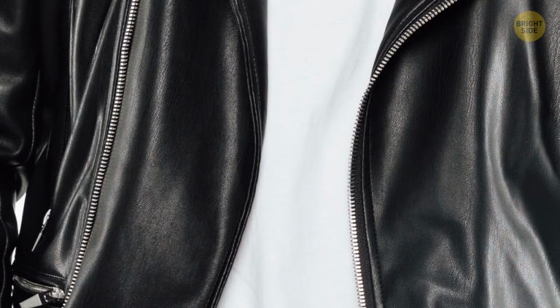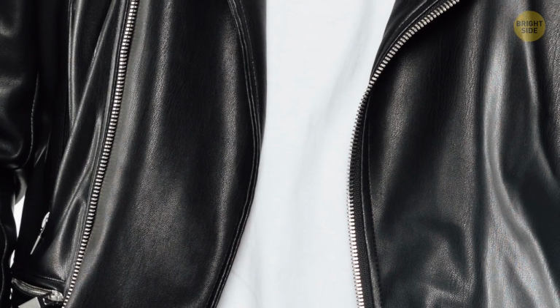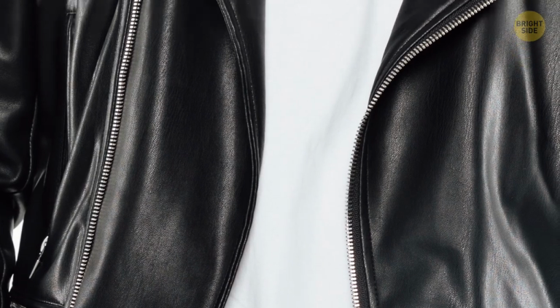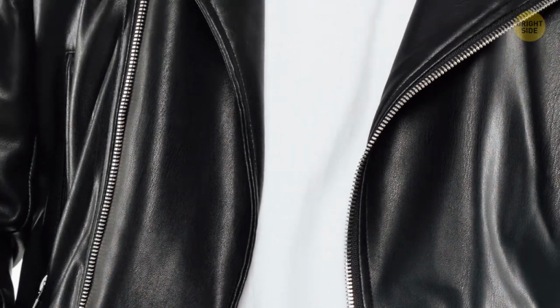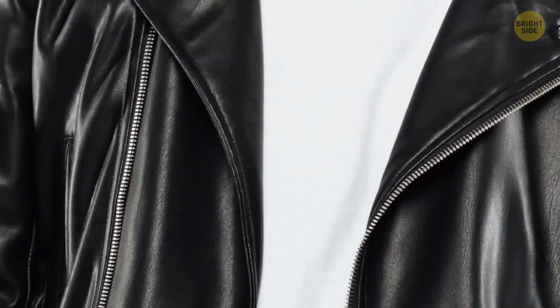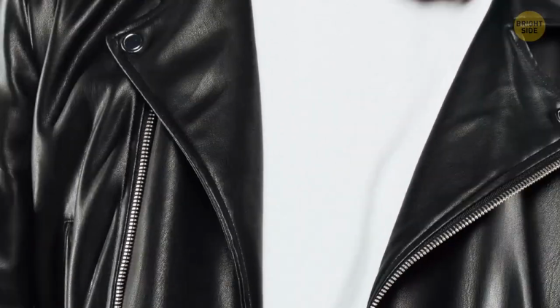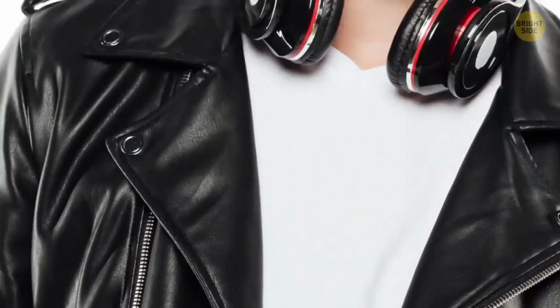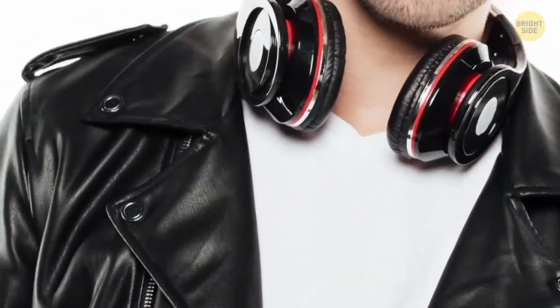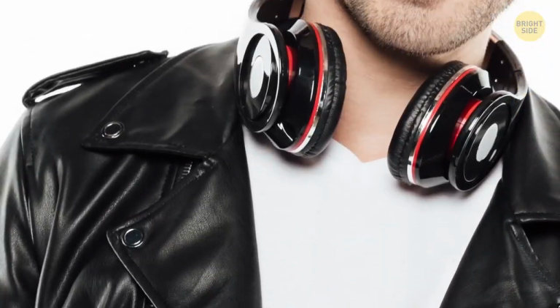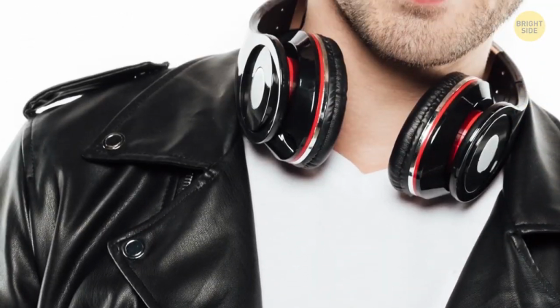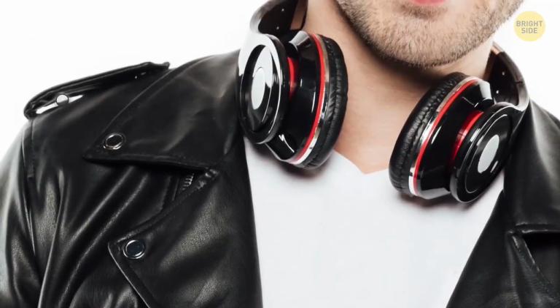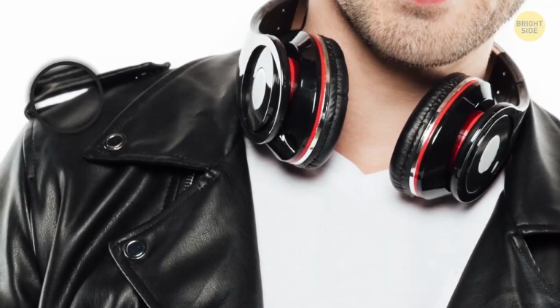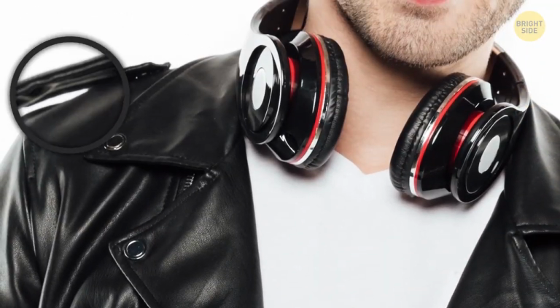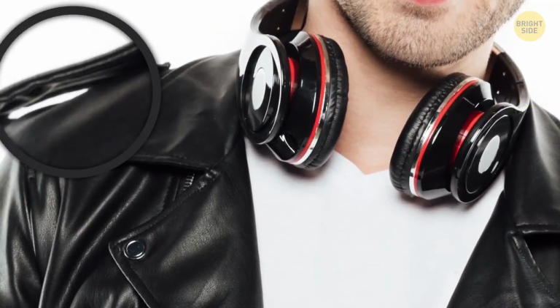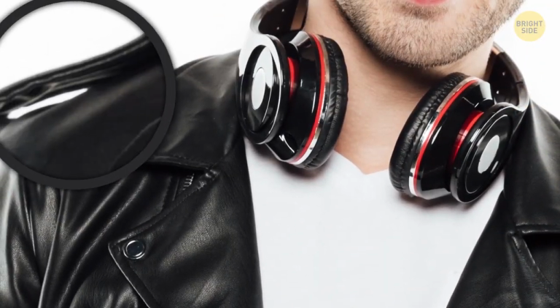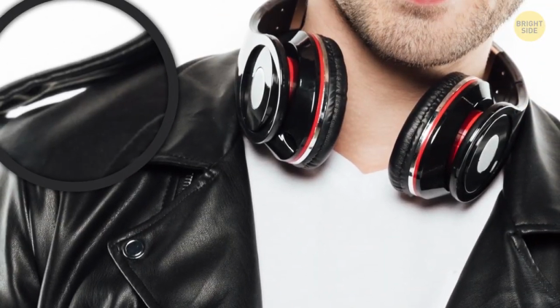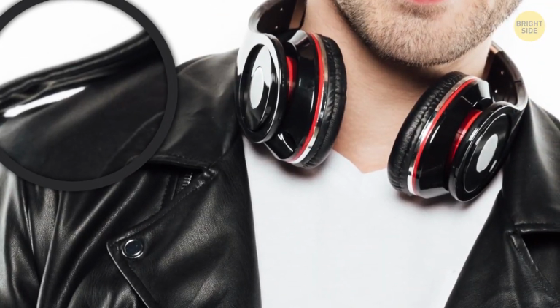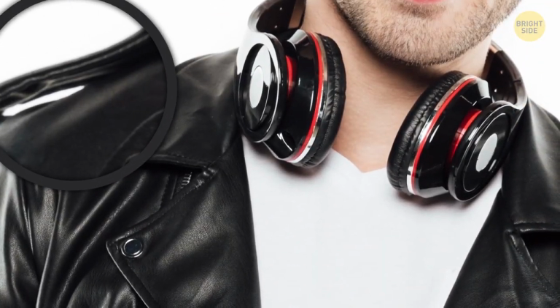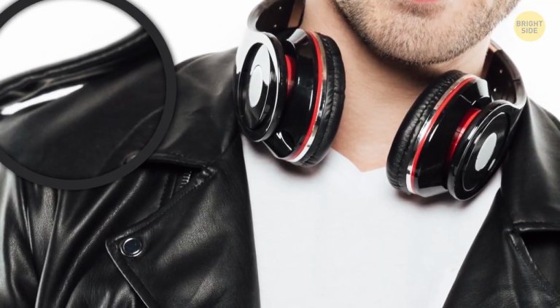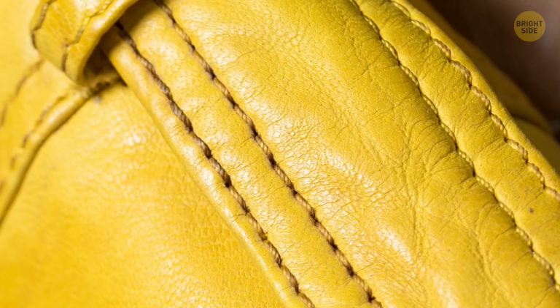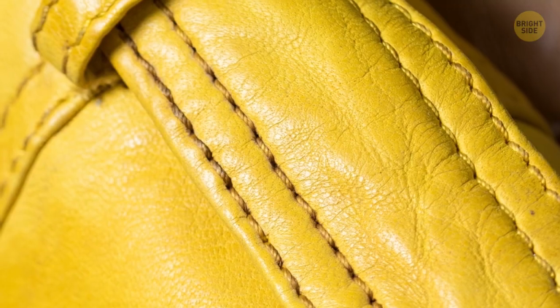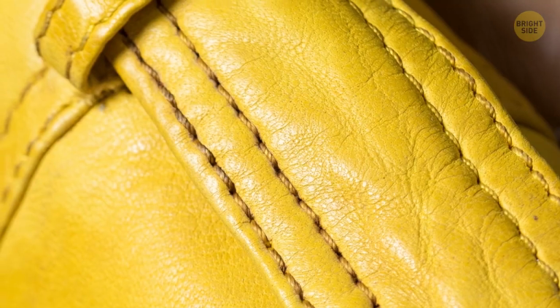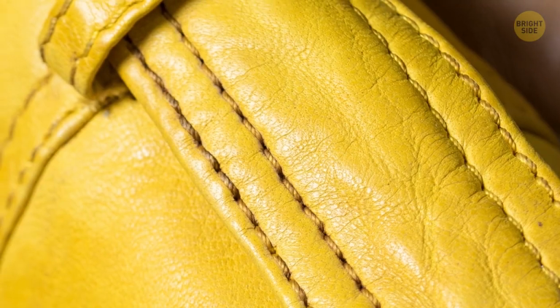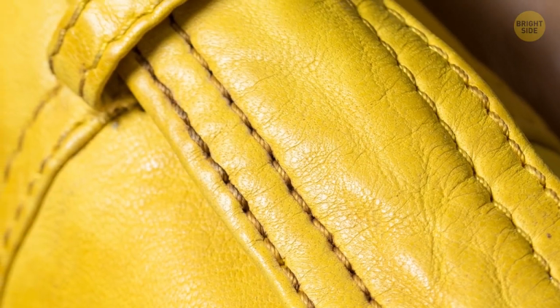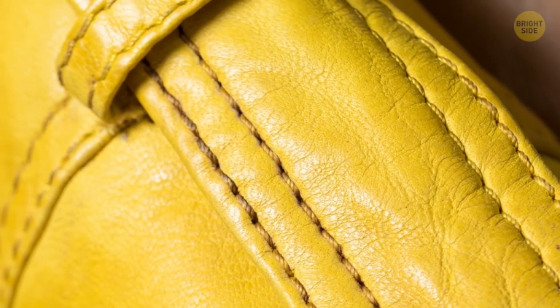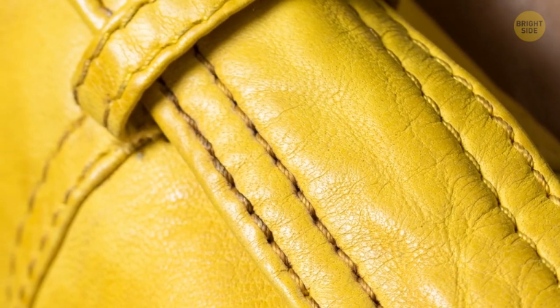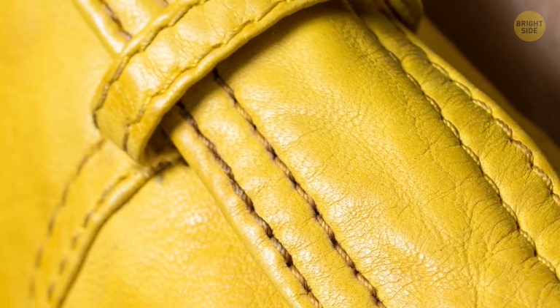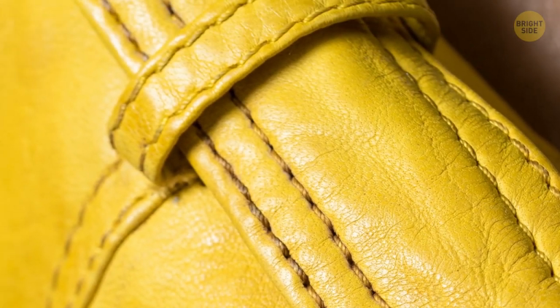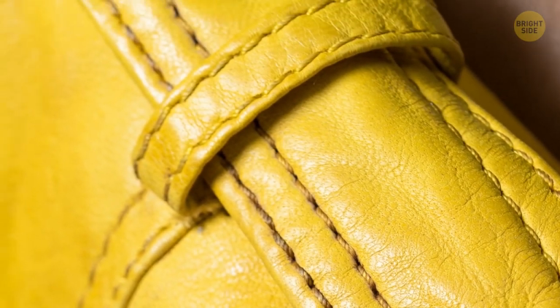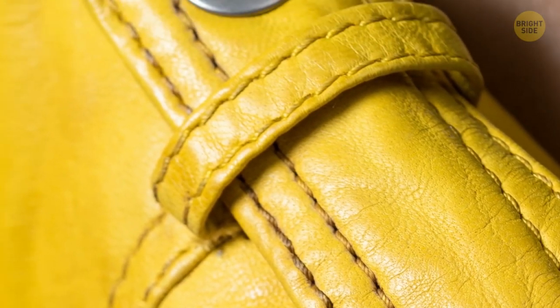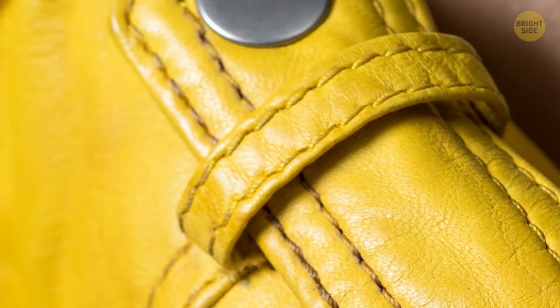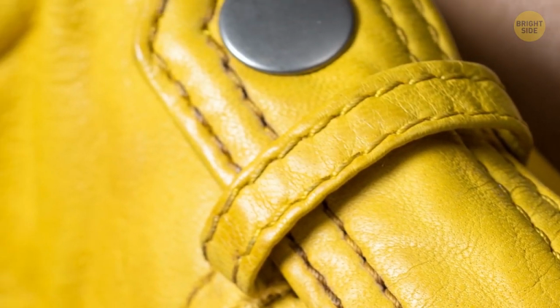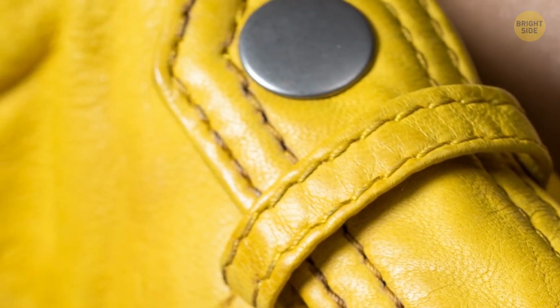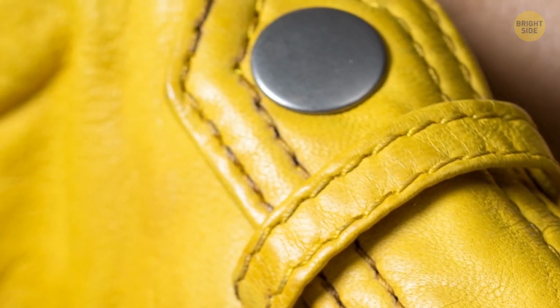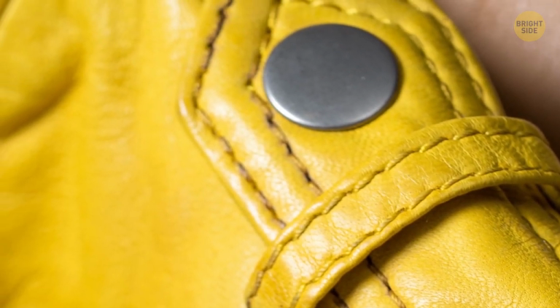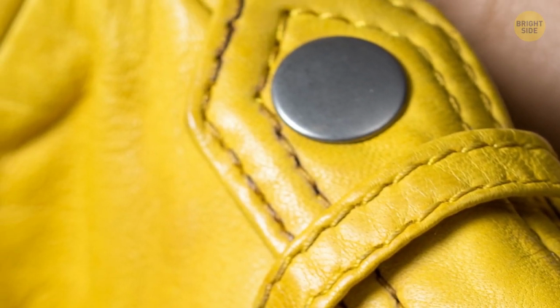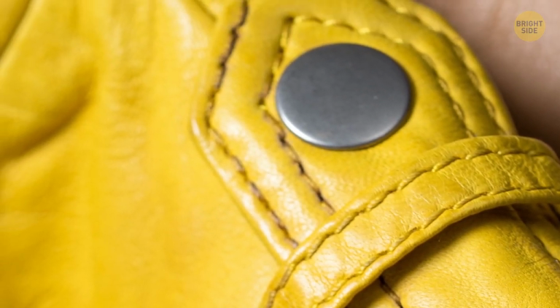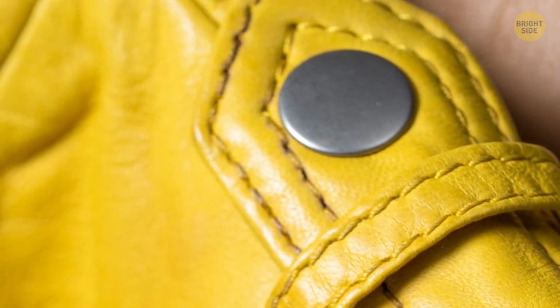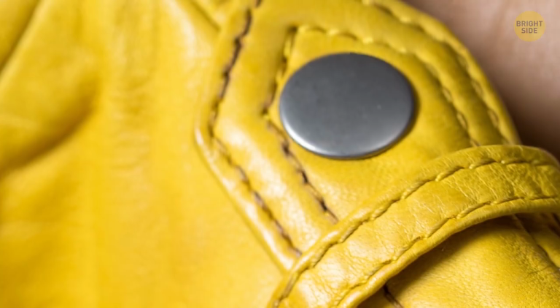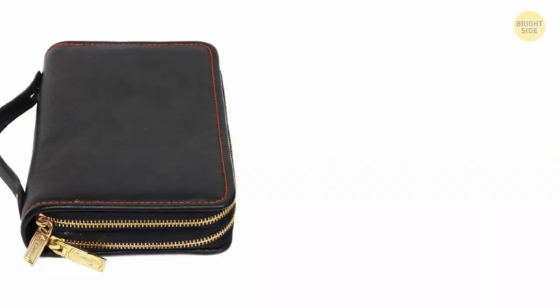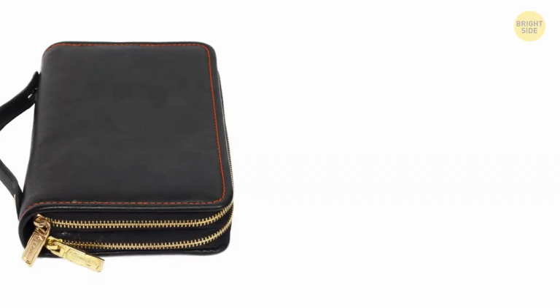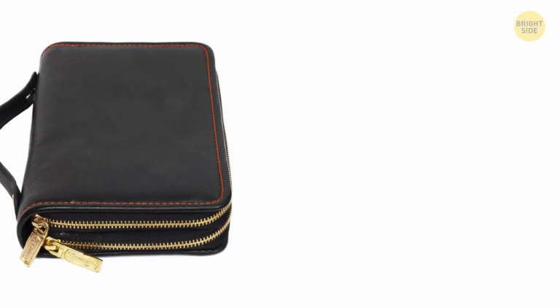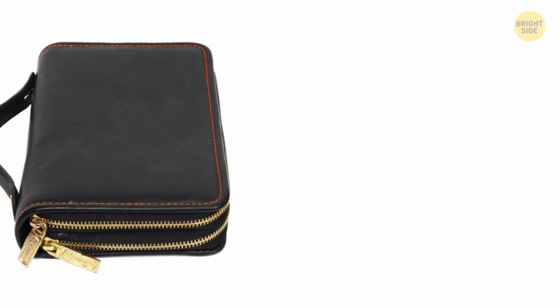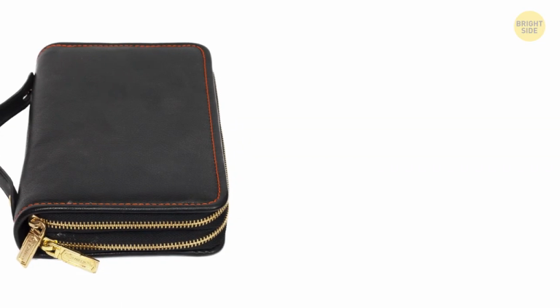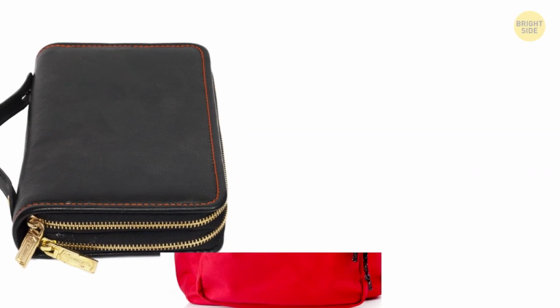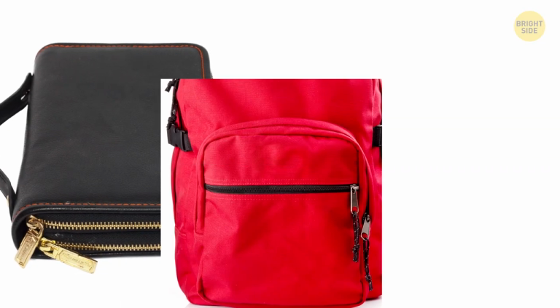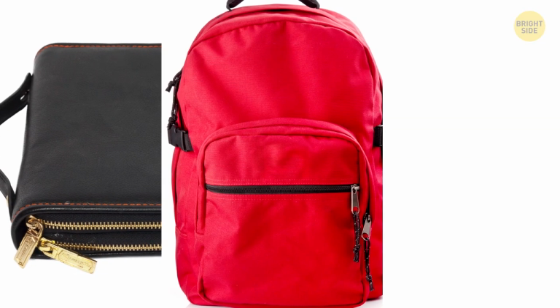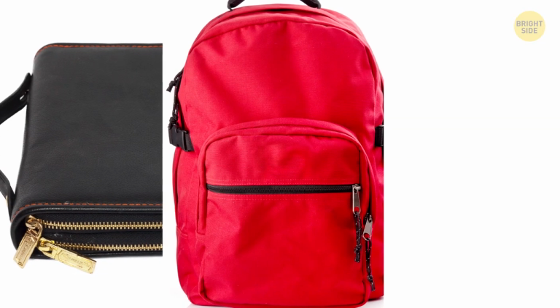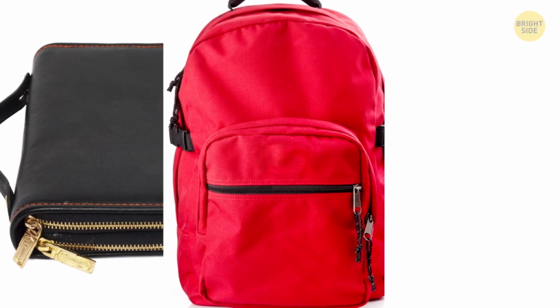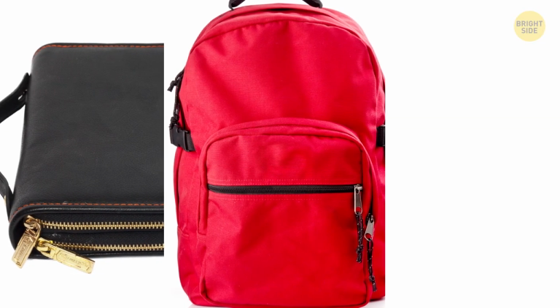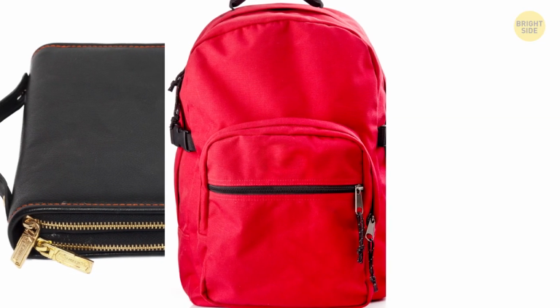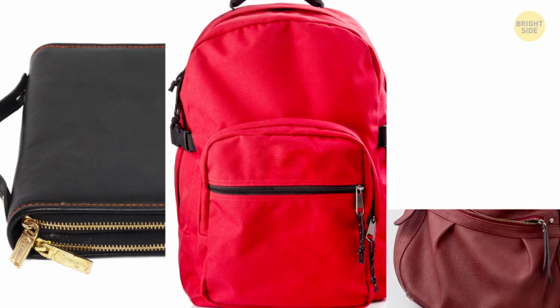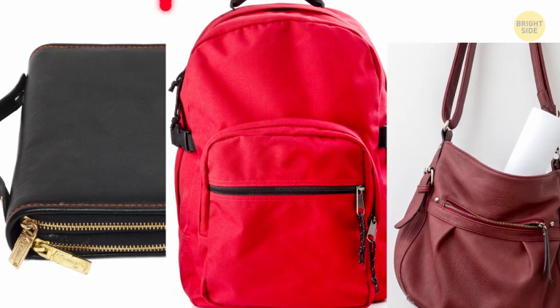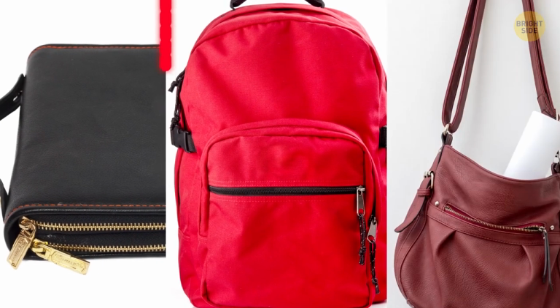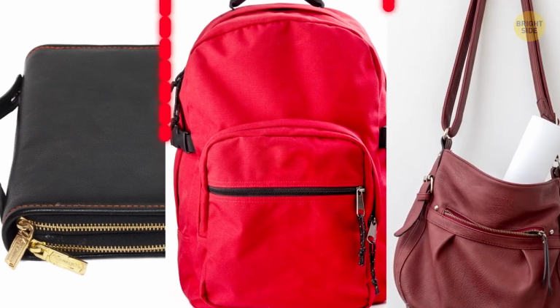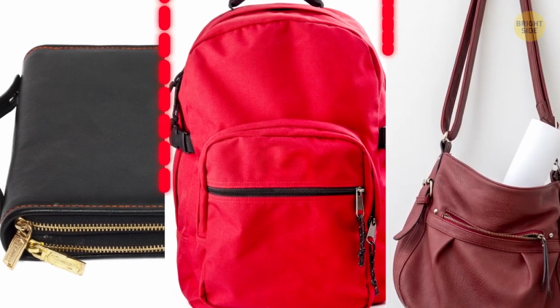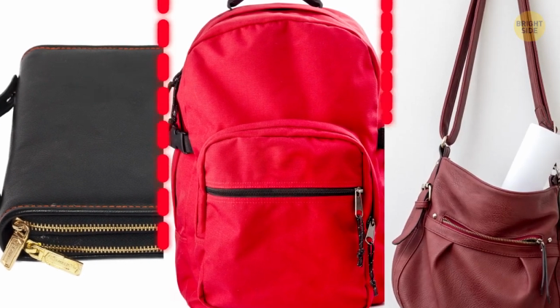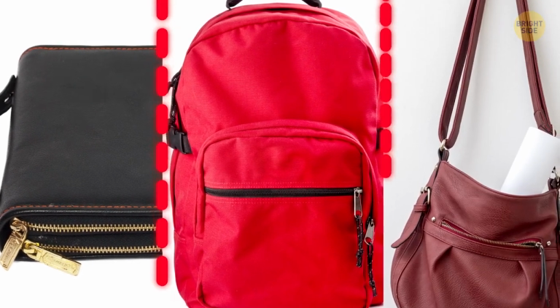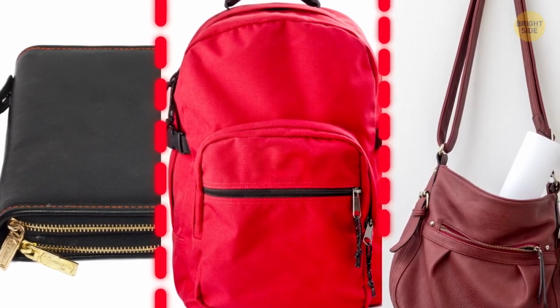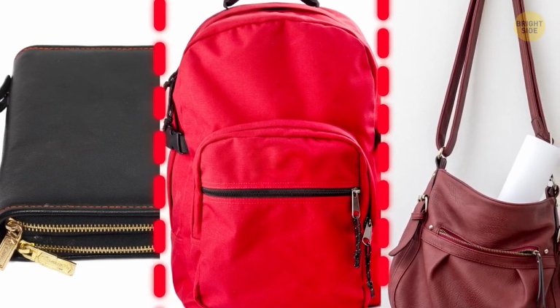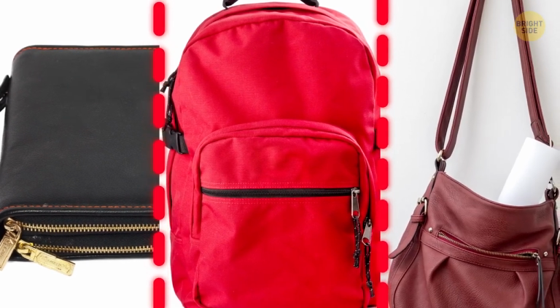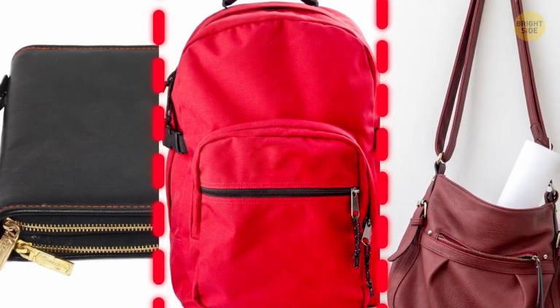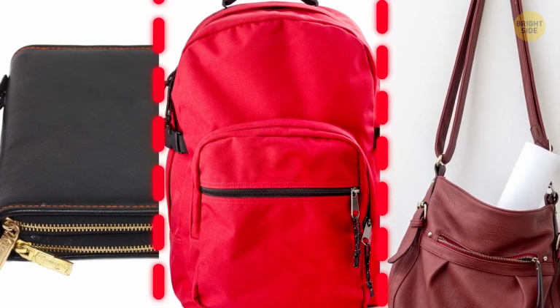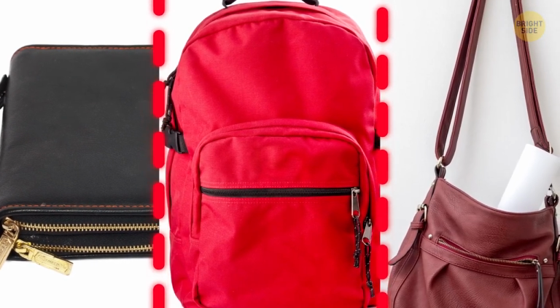Some jackets have extra flaps with a button on the shoulder, designed for holding your purse, backpack, or bag in place and secured.